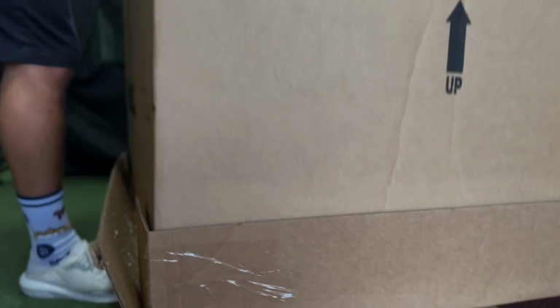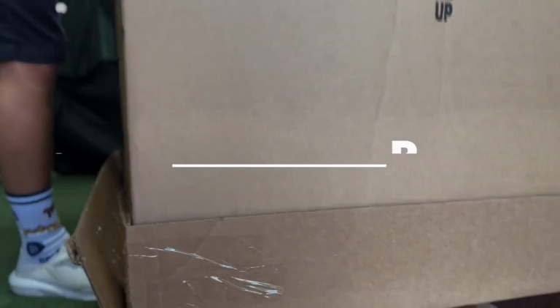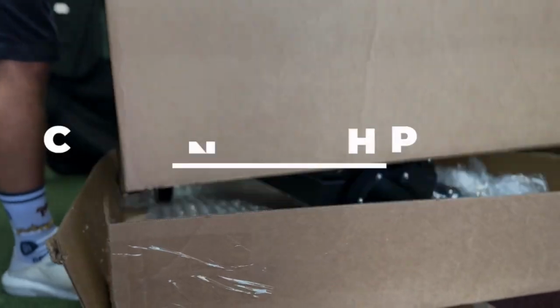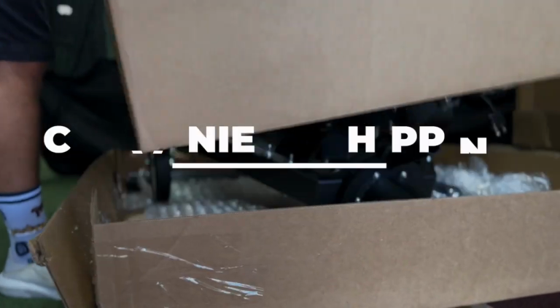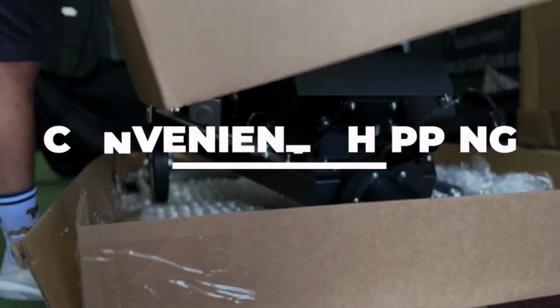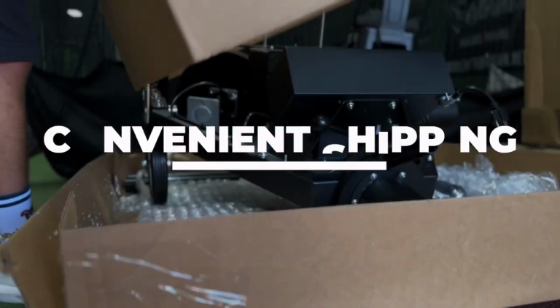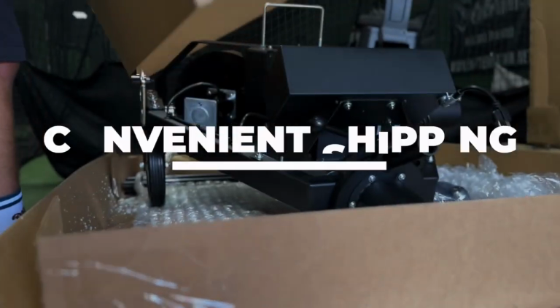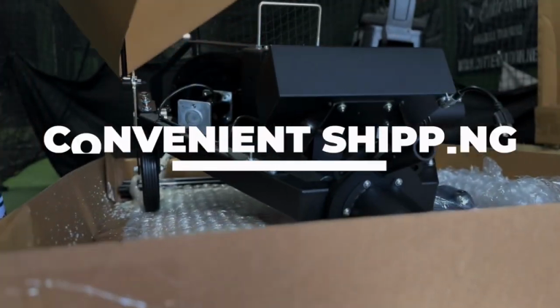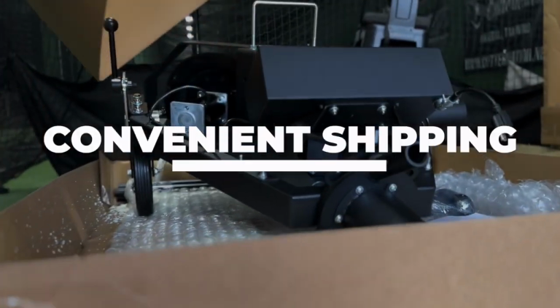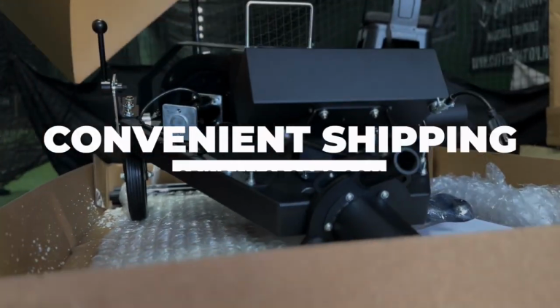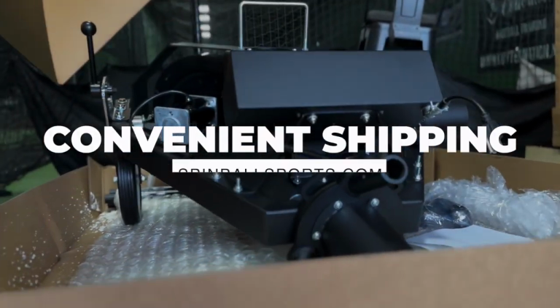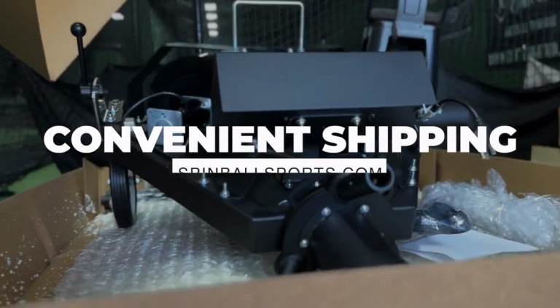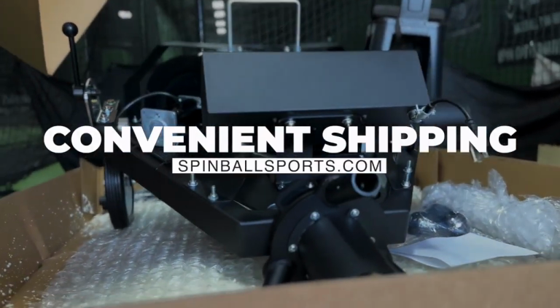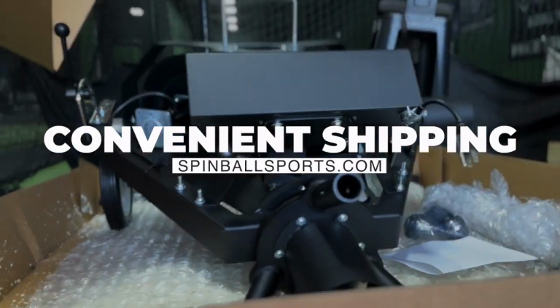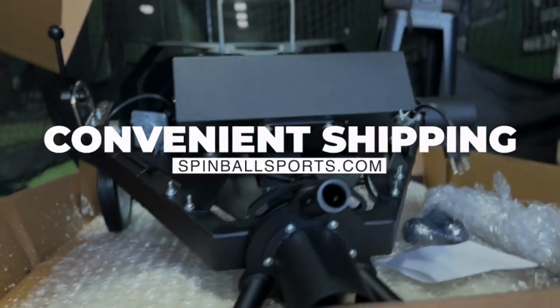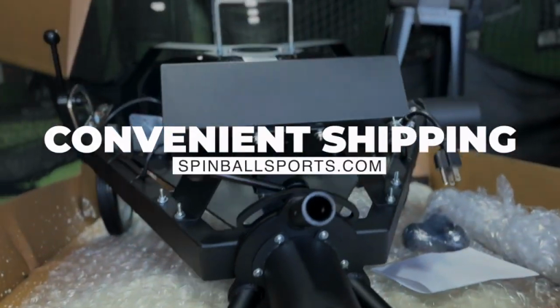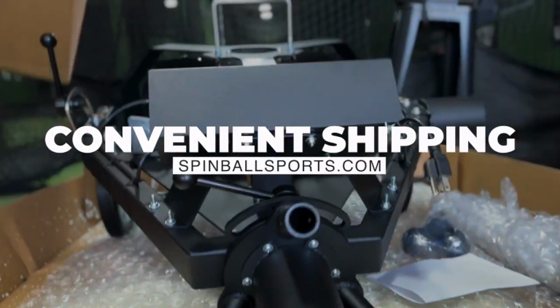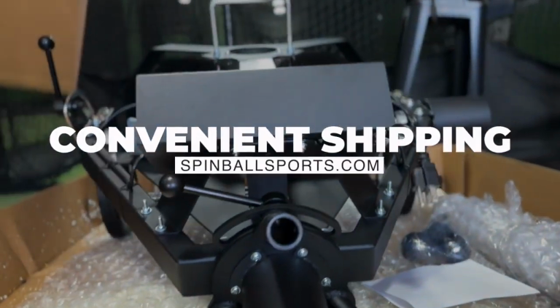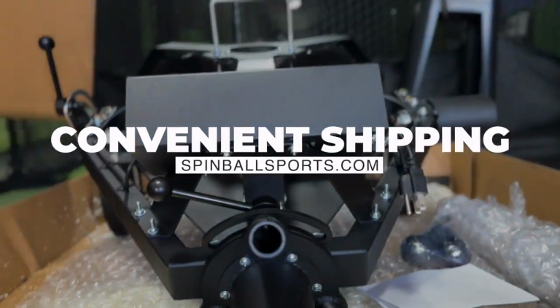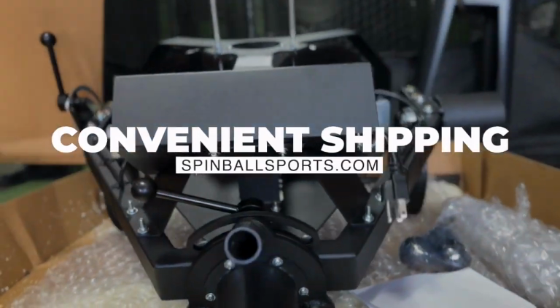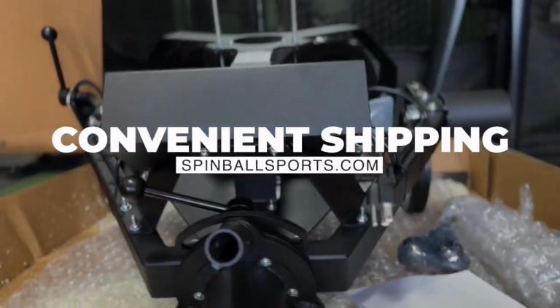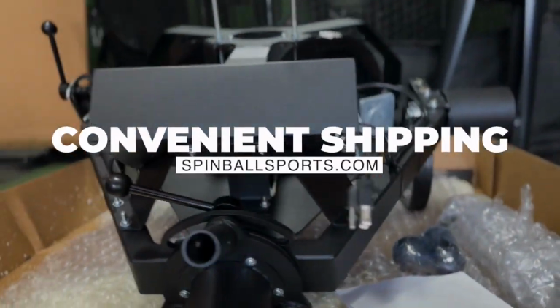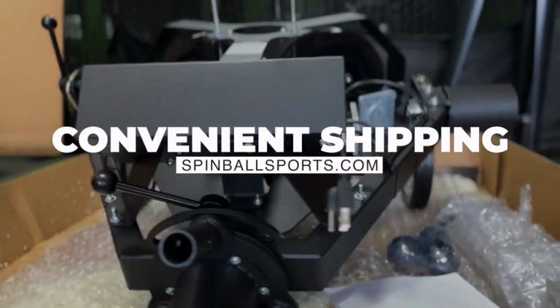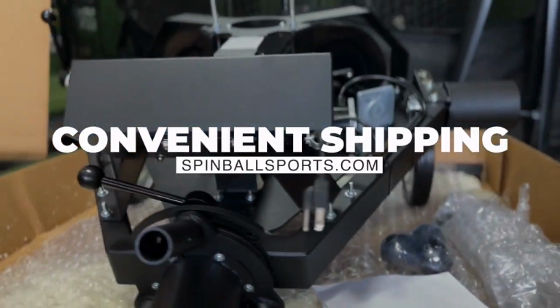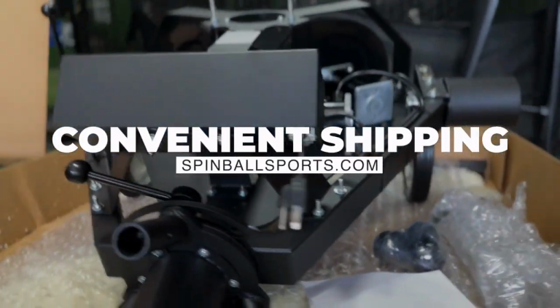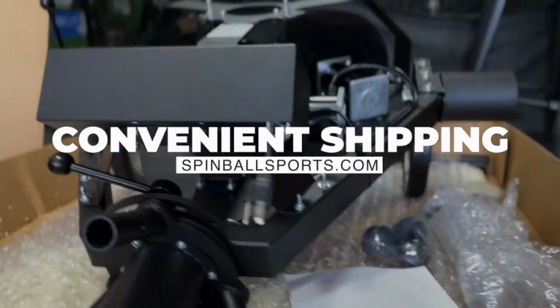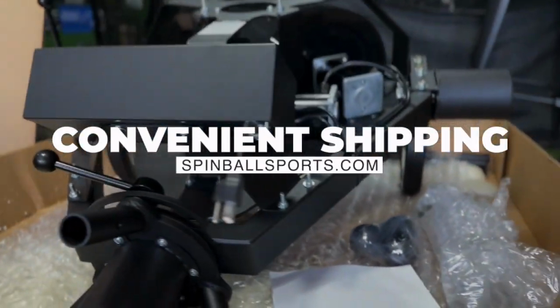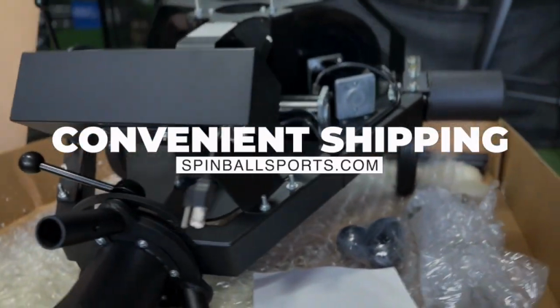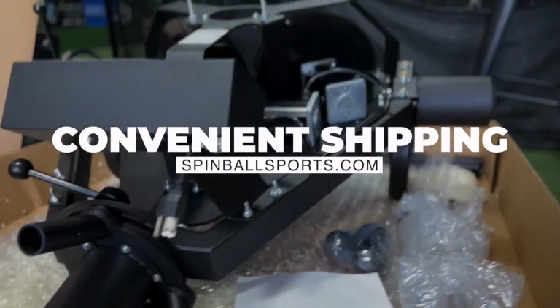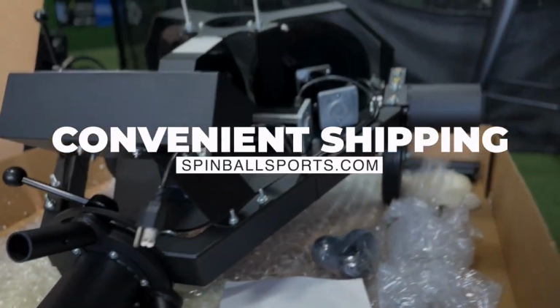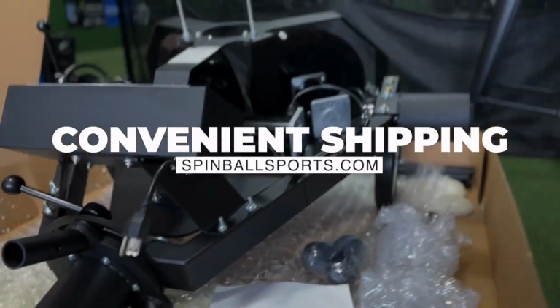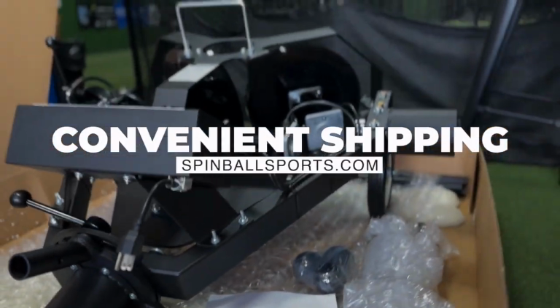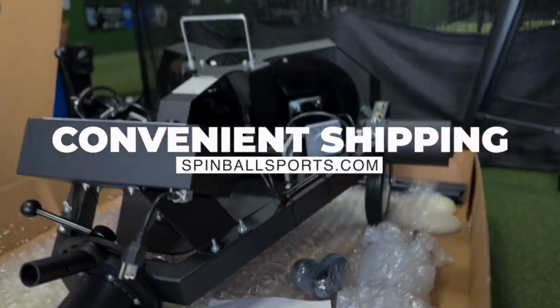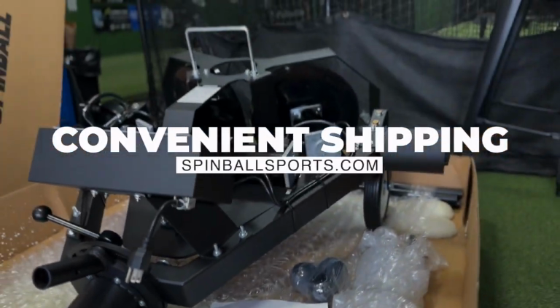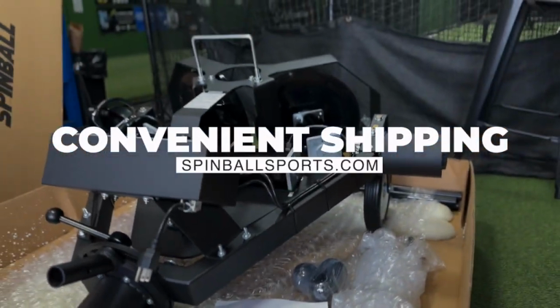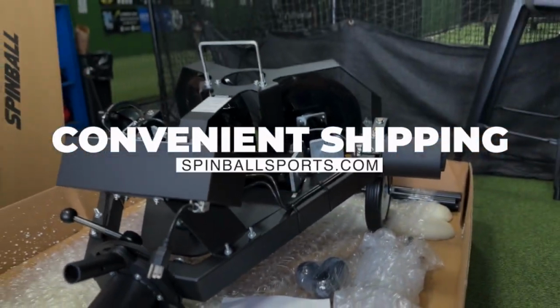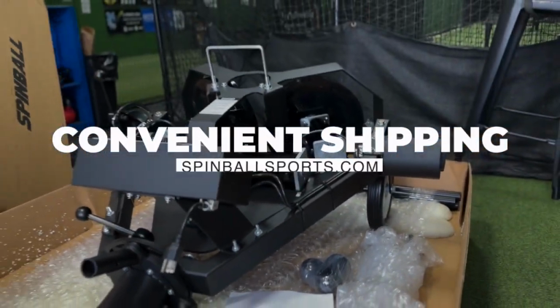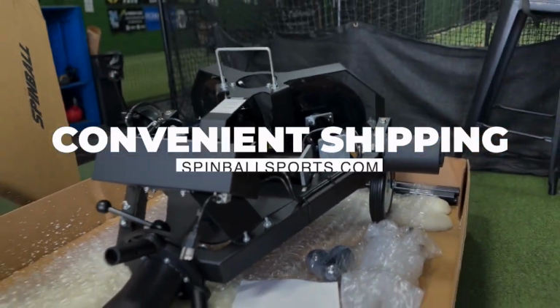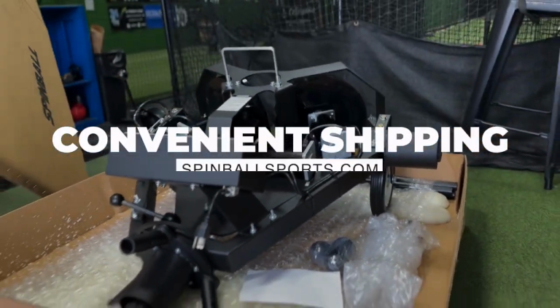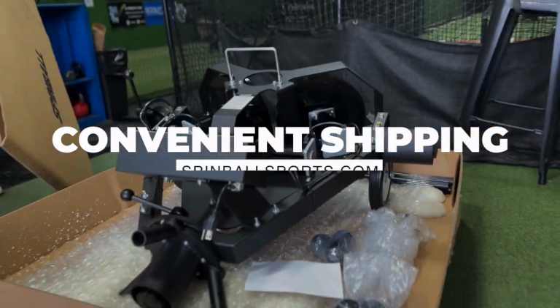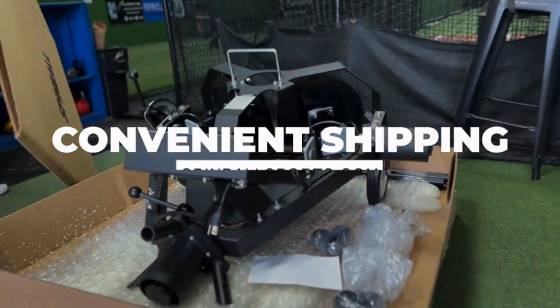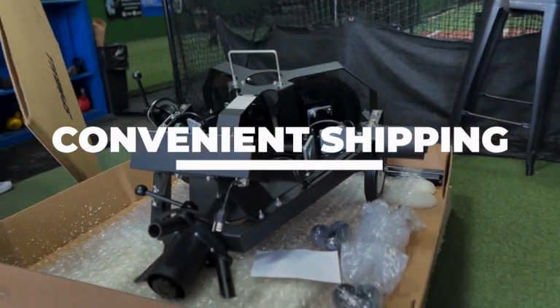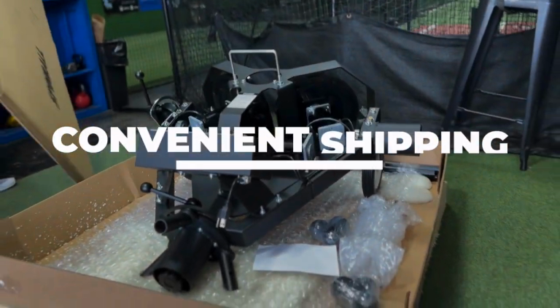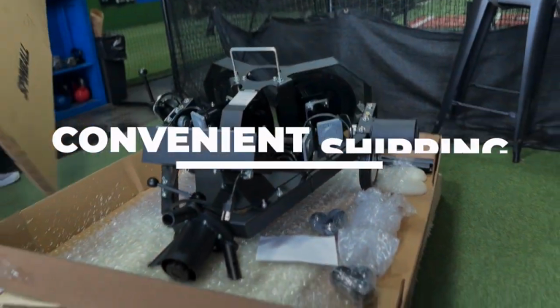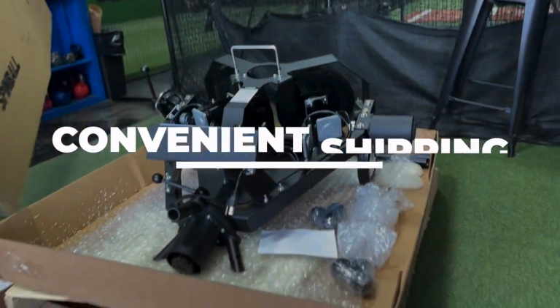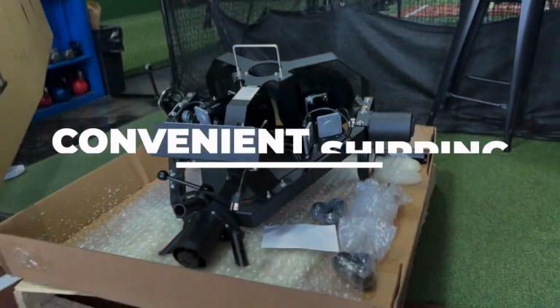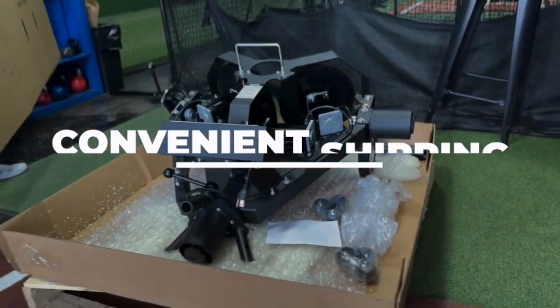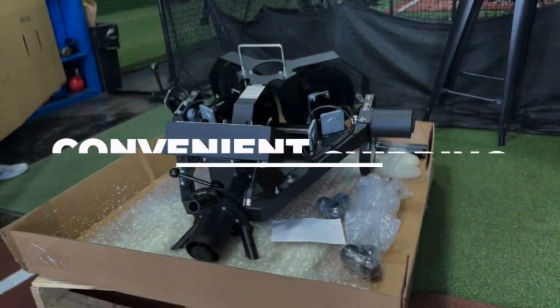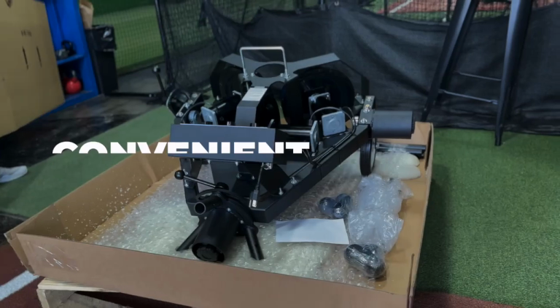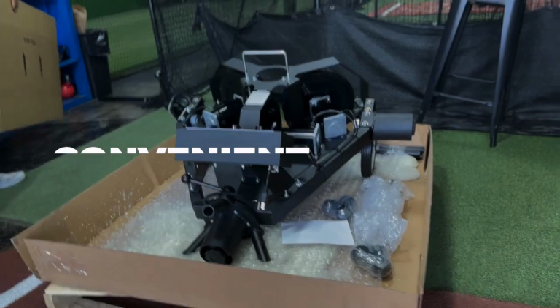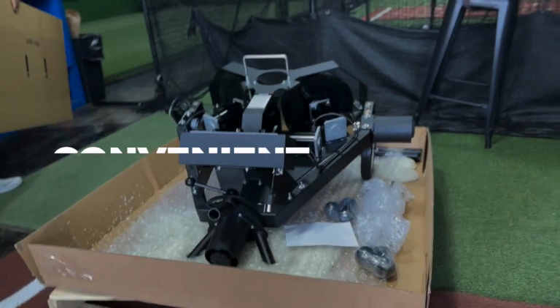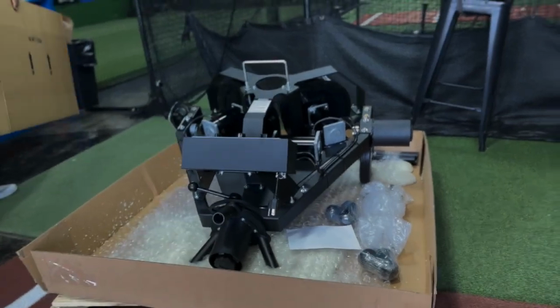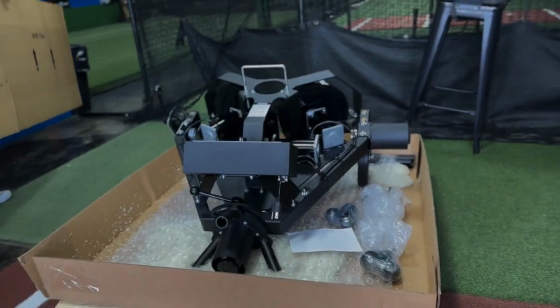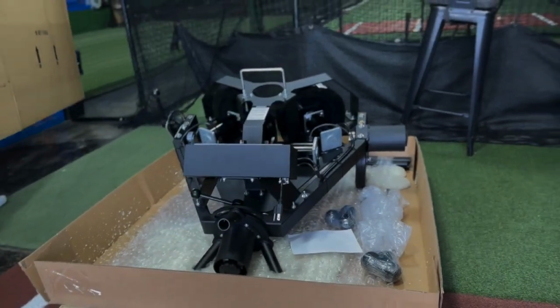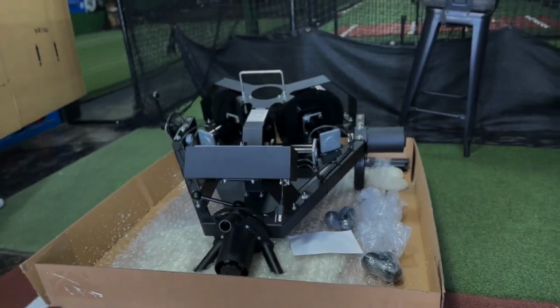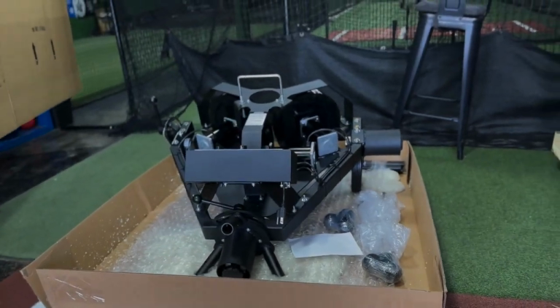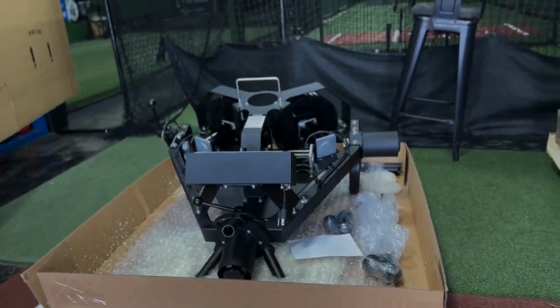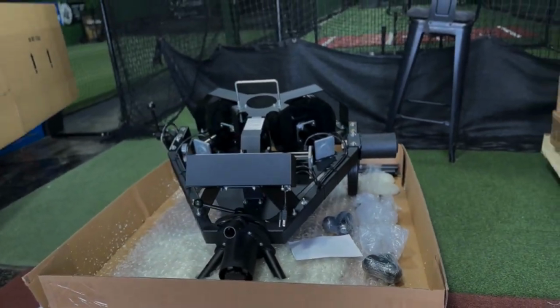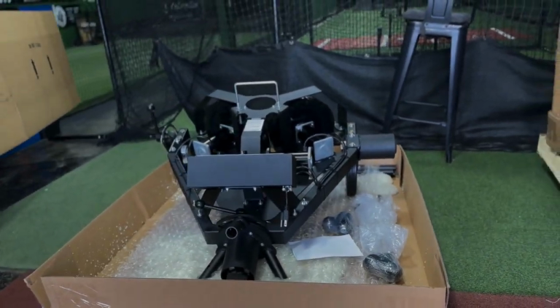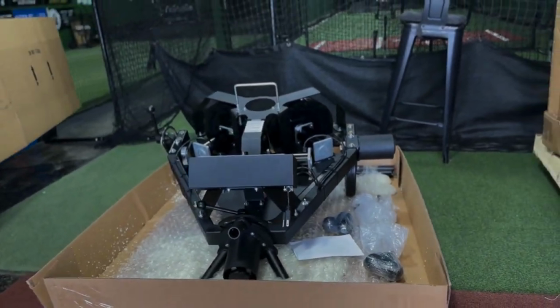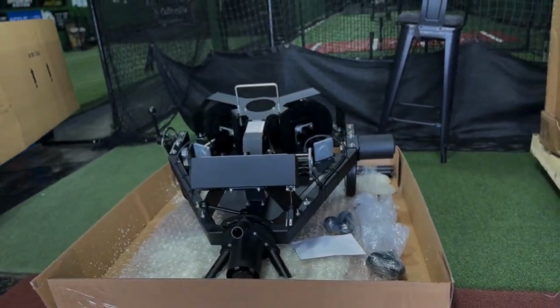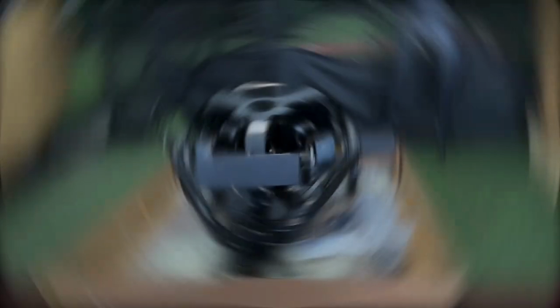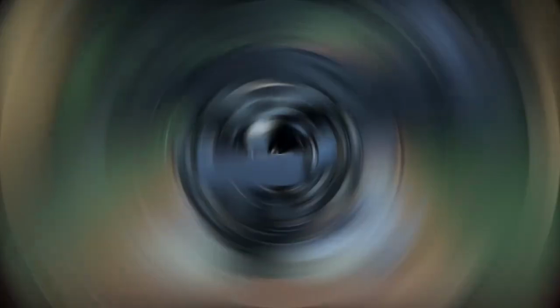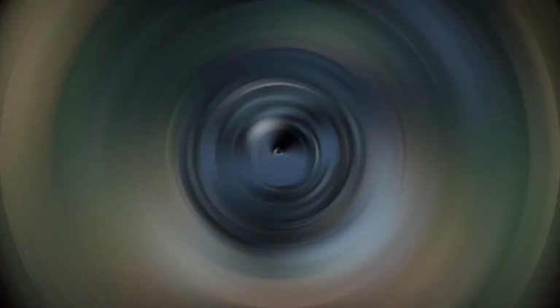Here we're going to give you a rundown of how to set up the three wheel. All of the Spin Ball machines come with great, simple, safe shipping.